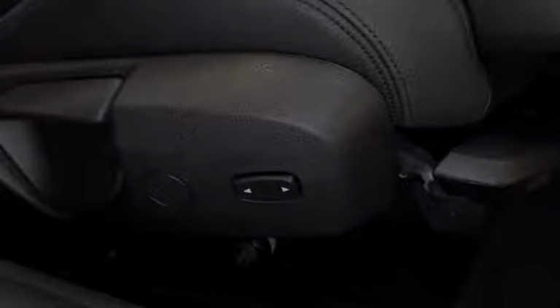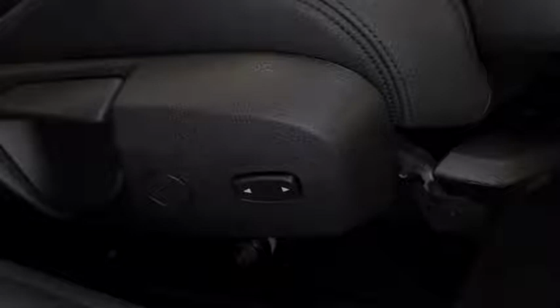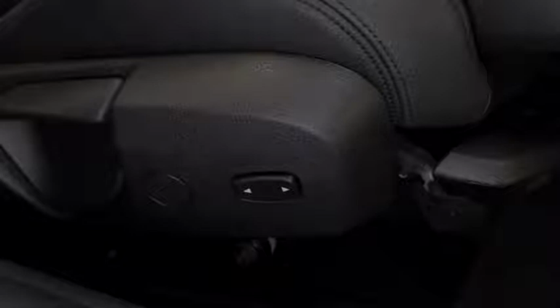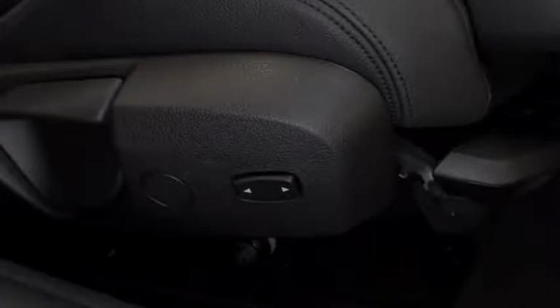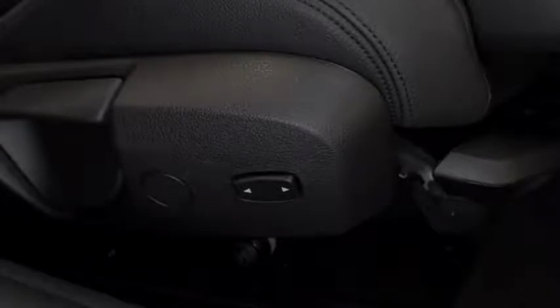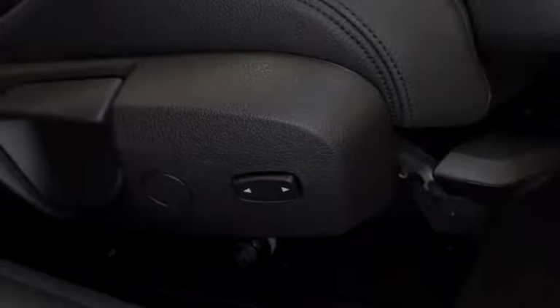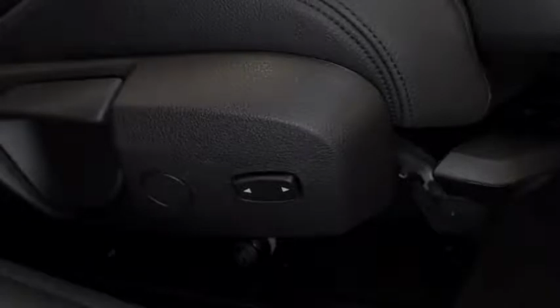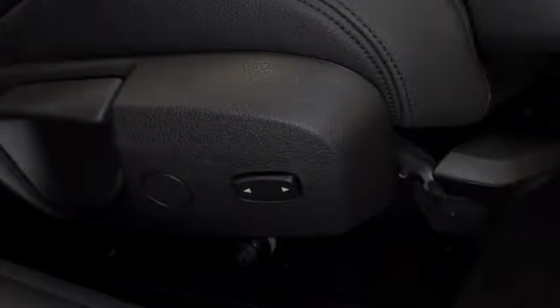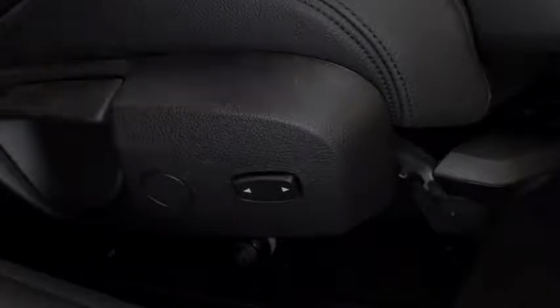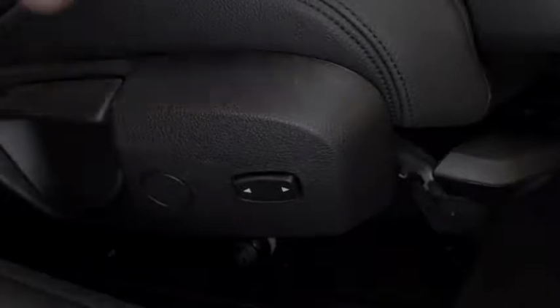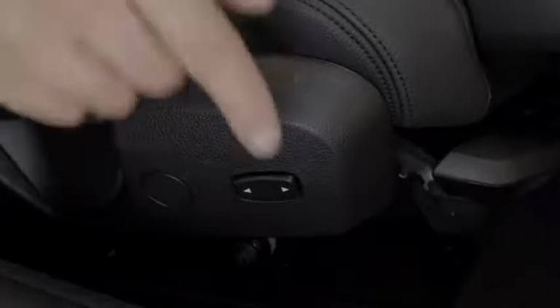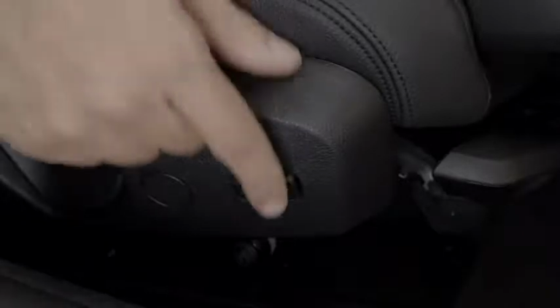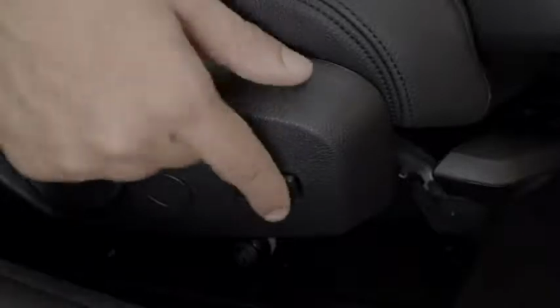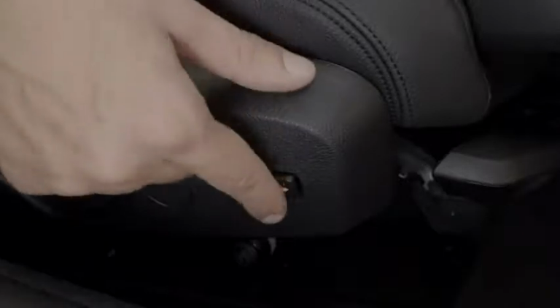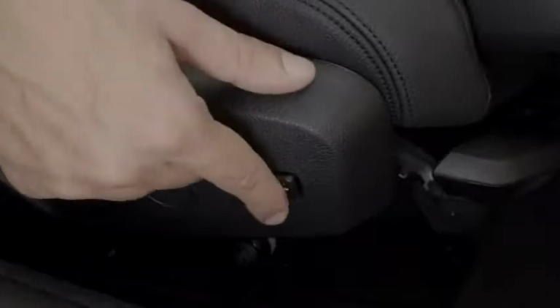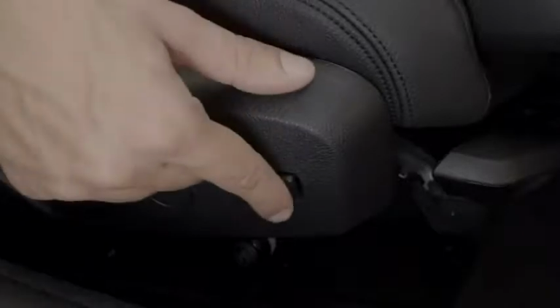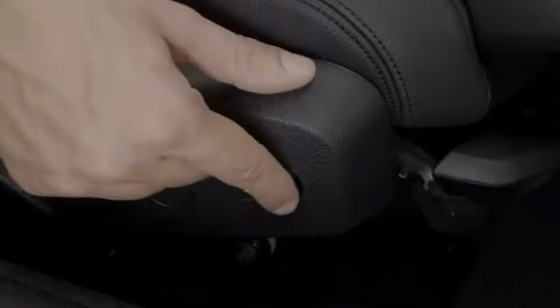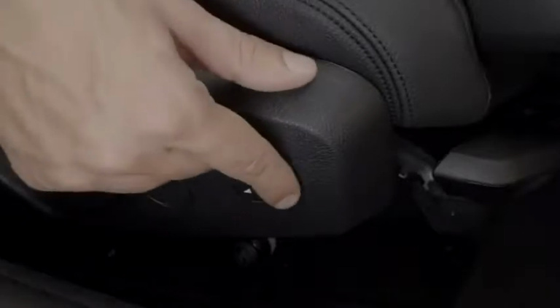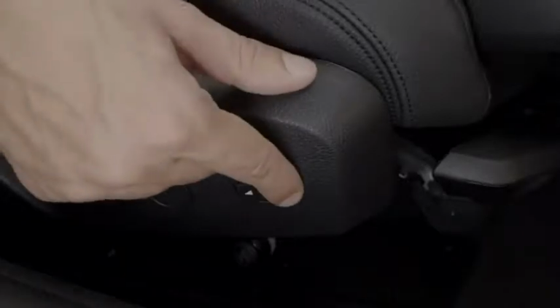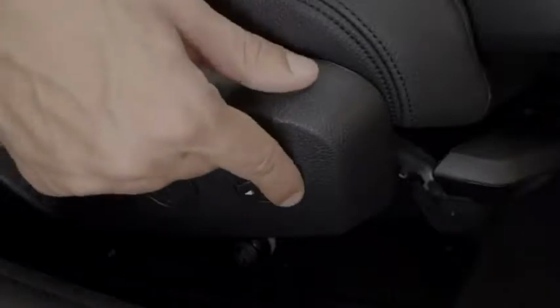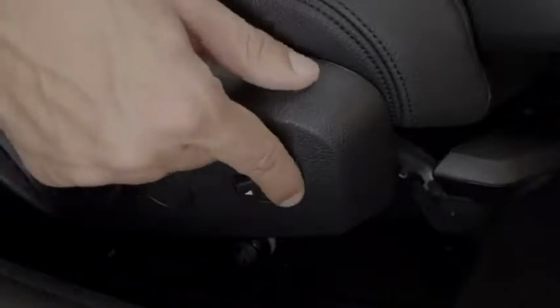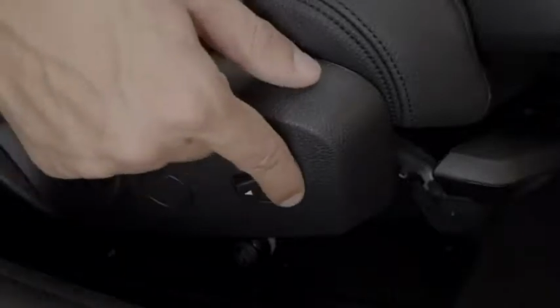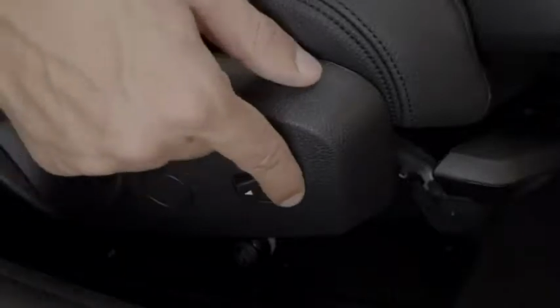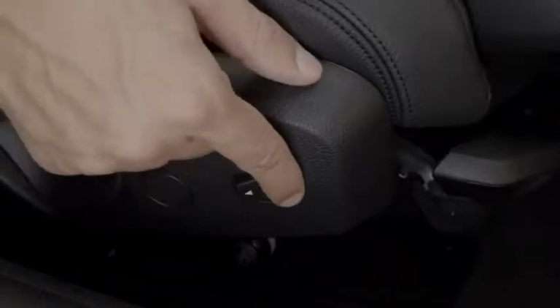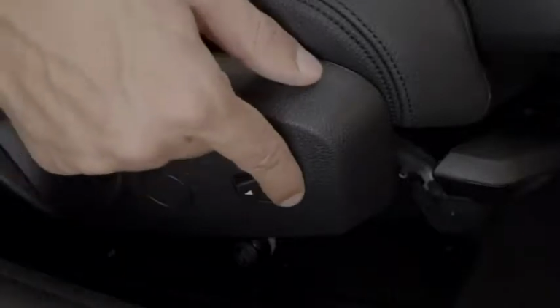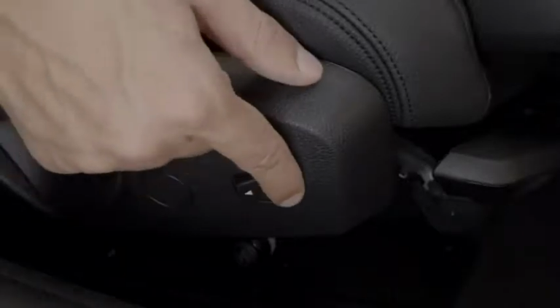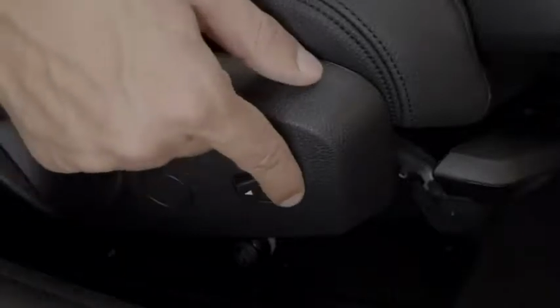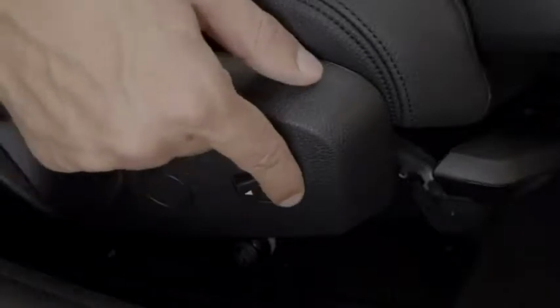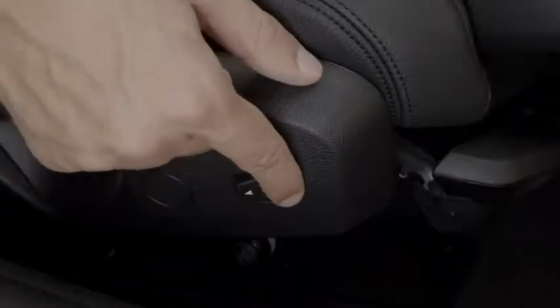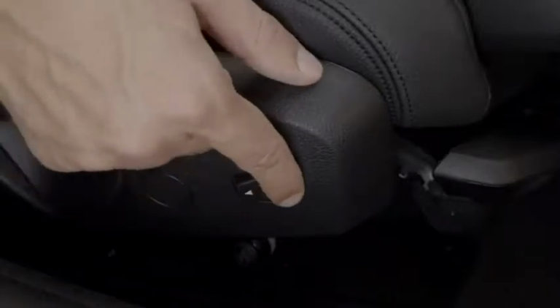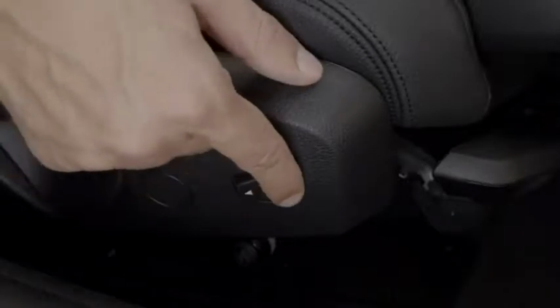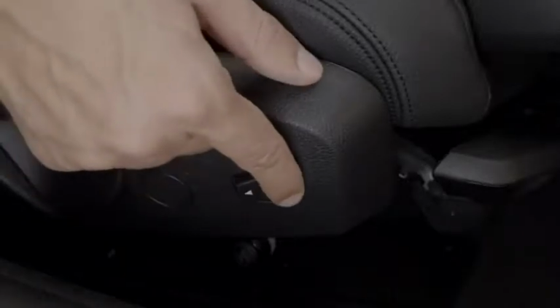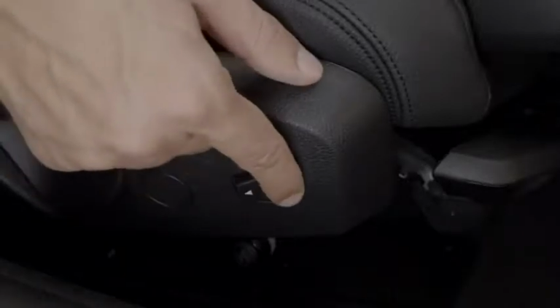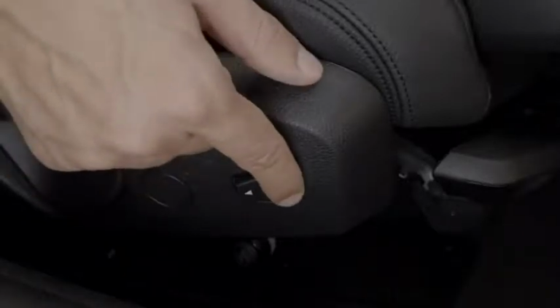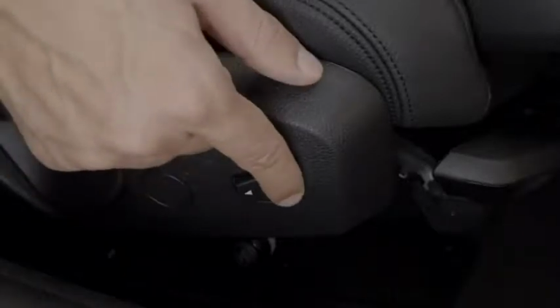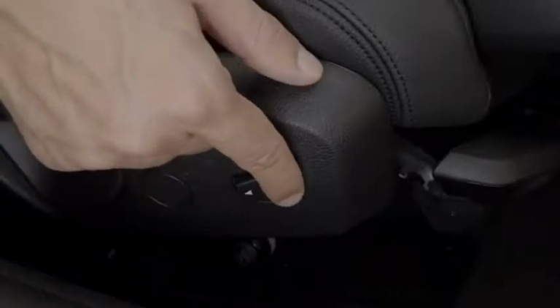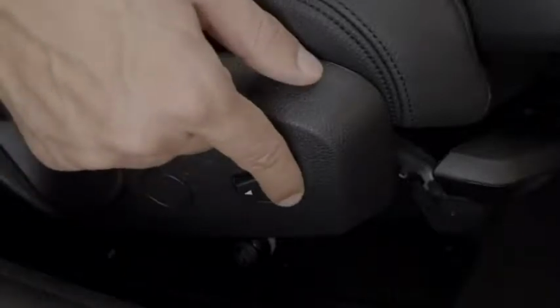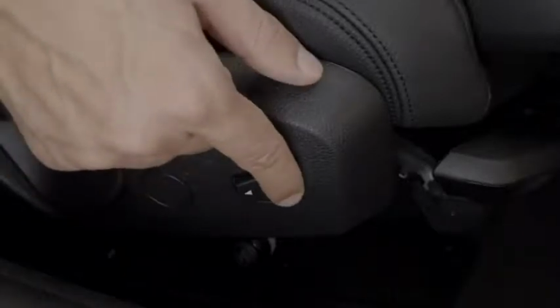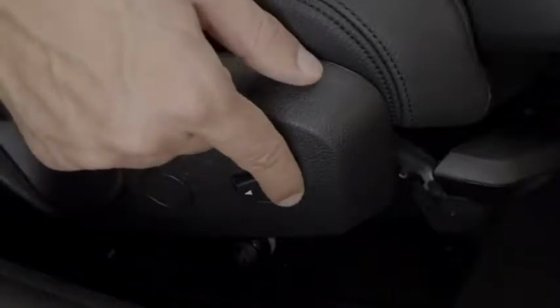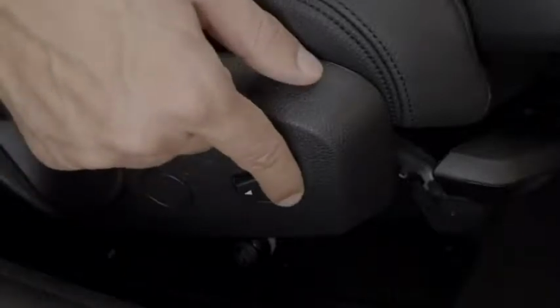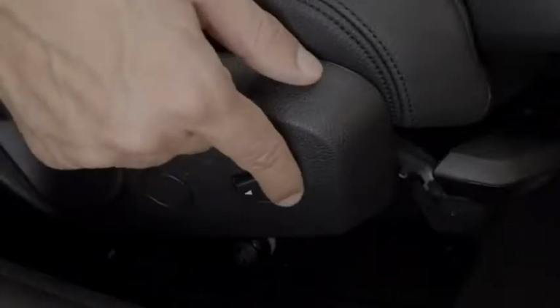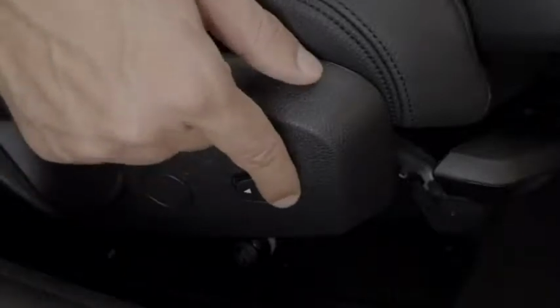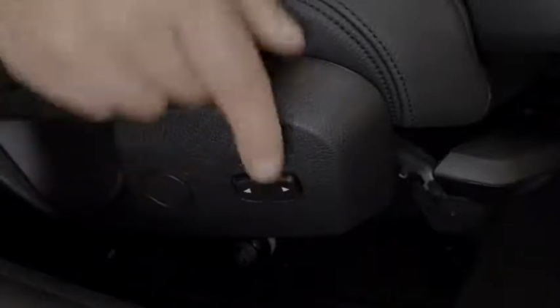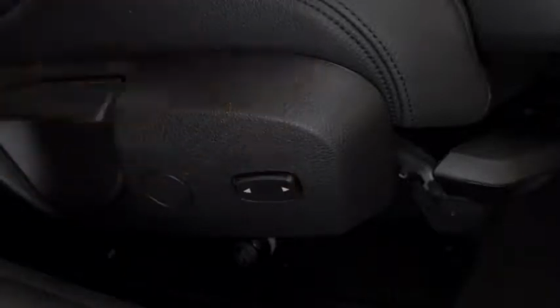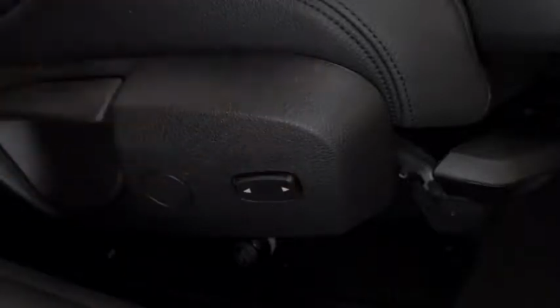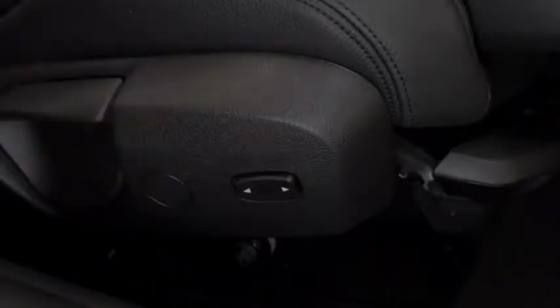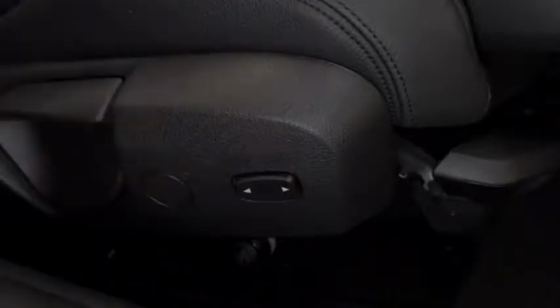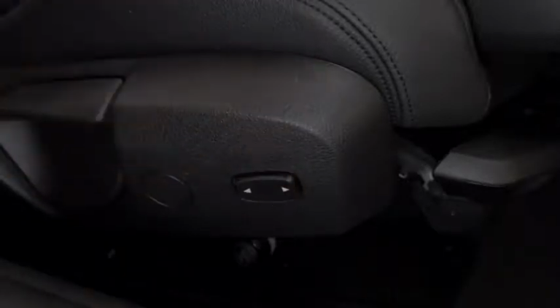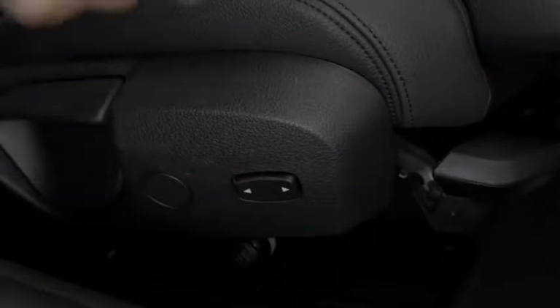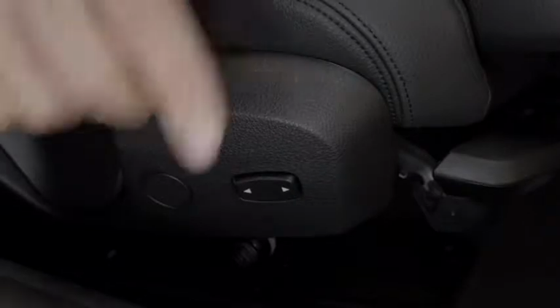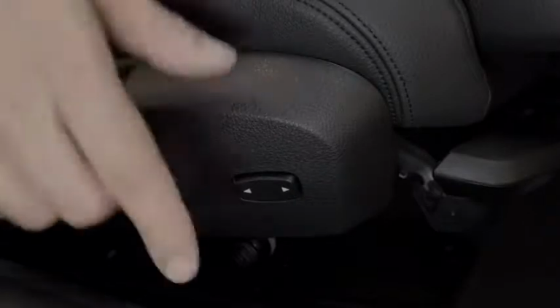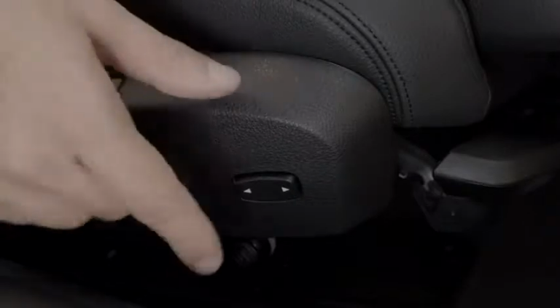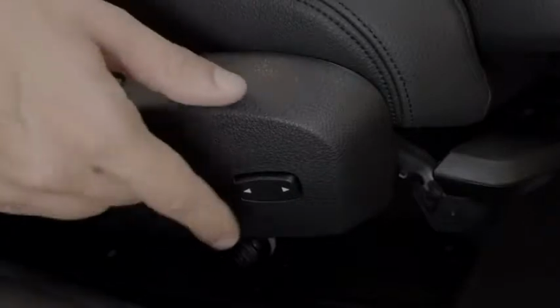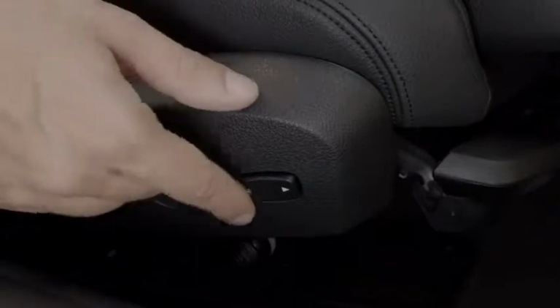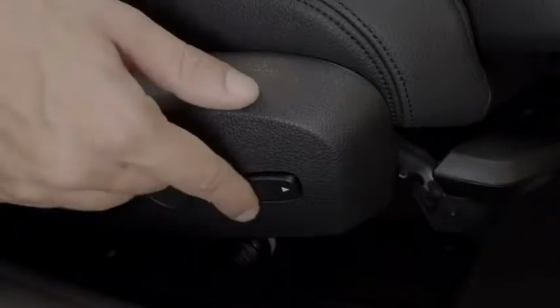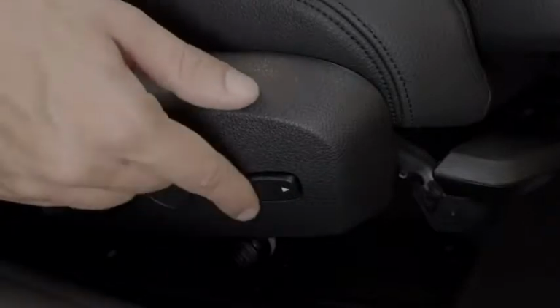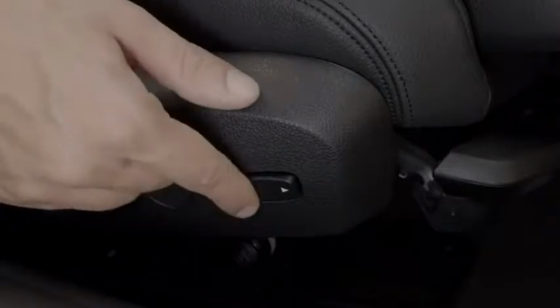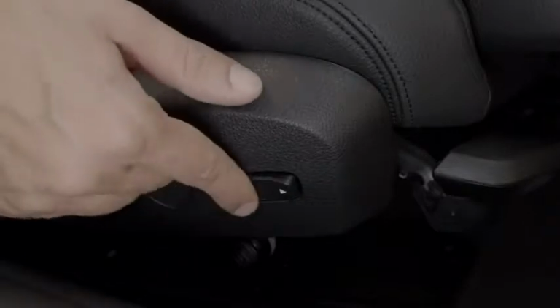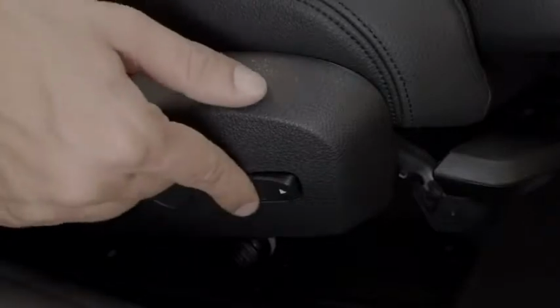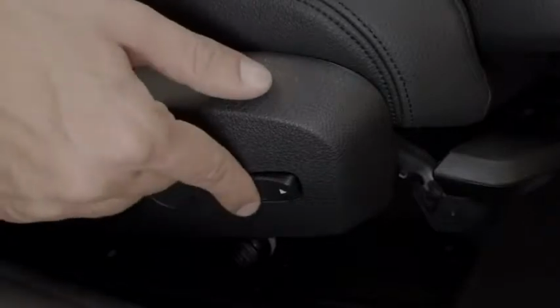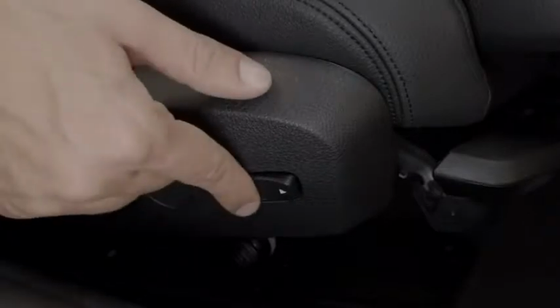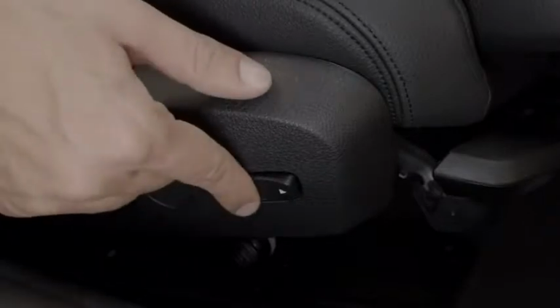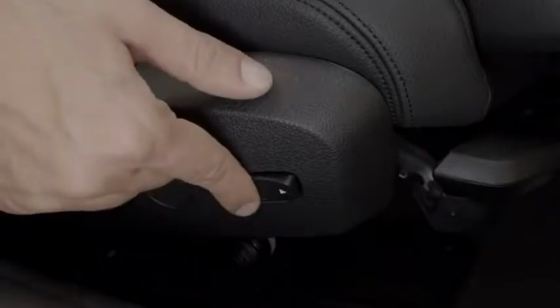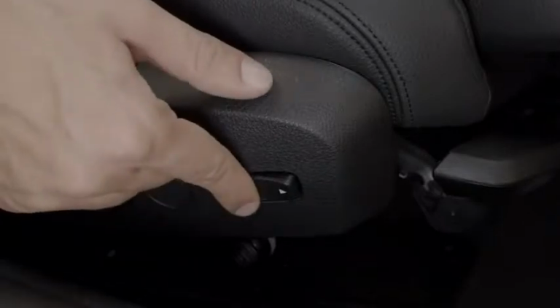The small toggle switch can then be used to adjust the width of the backrest by pressing and holding in either direction.